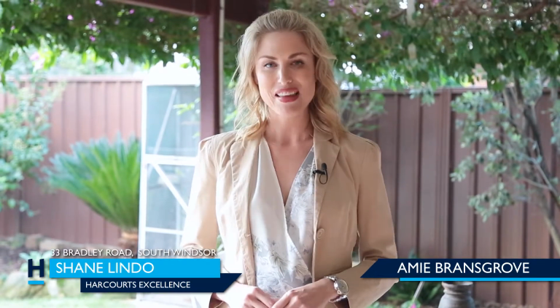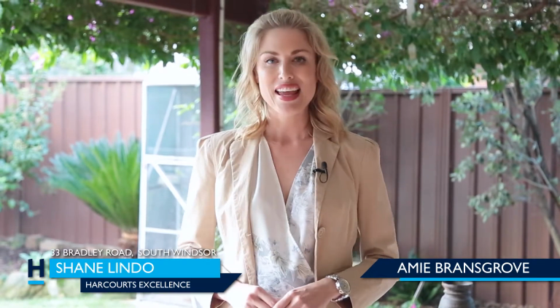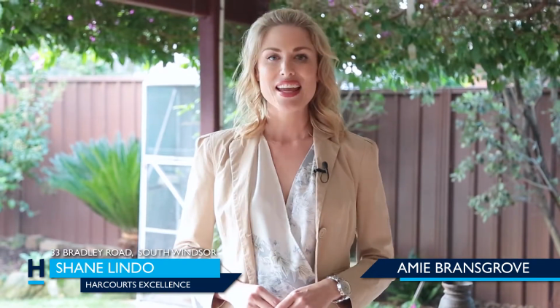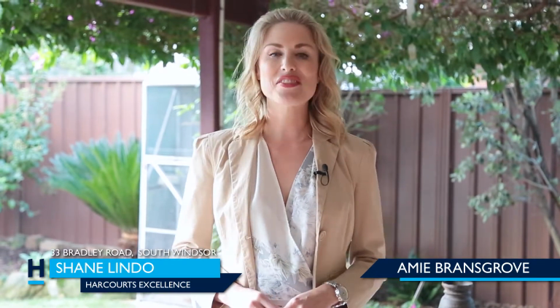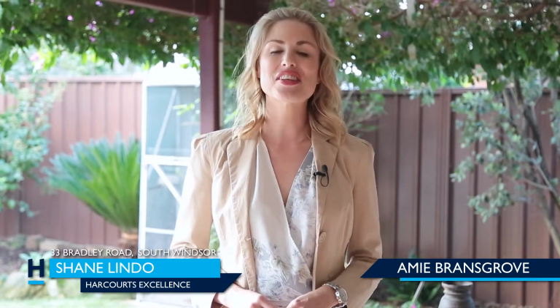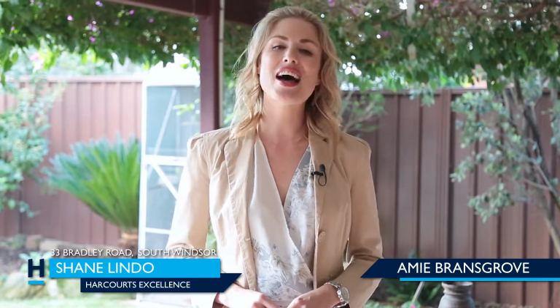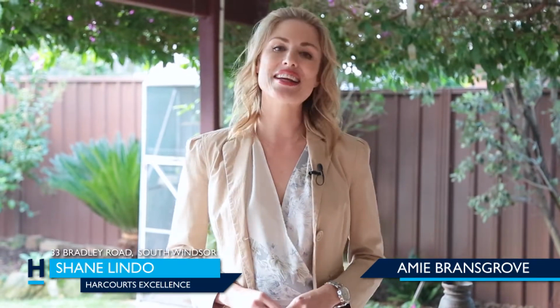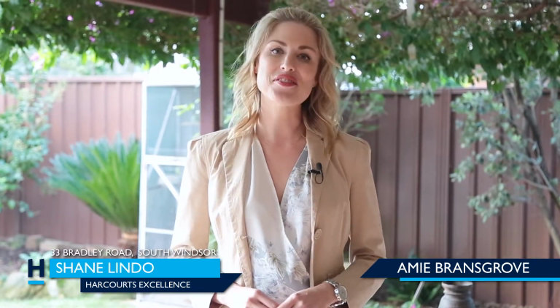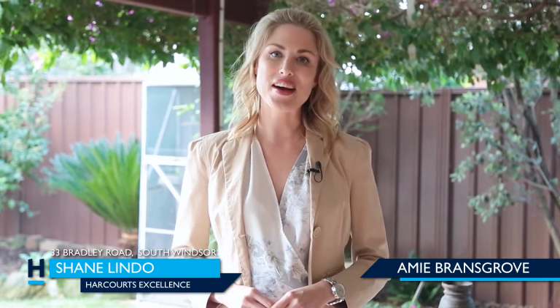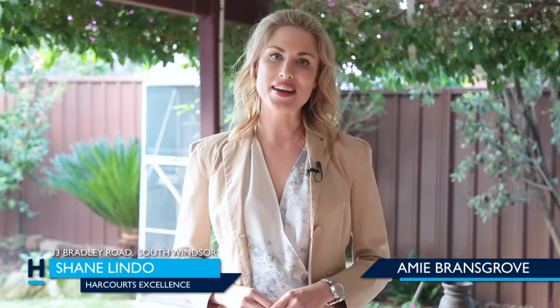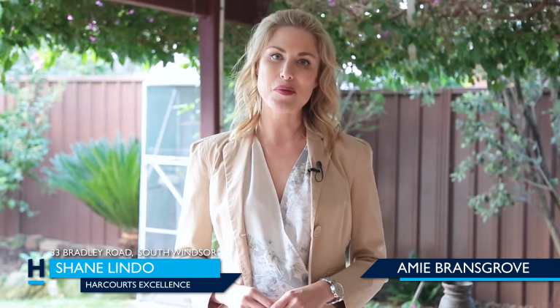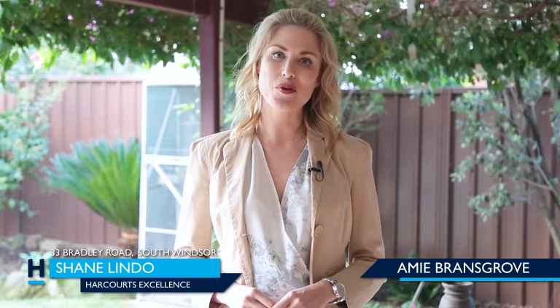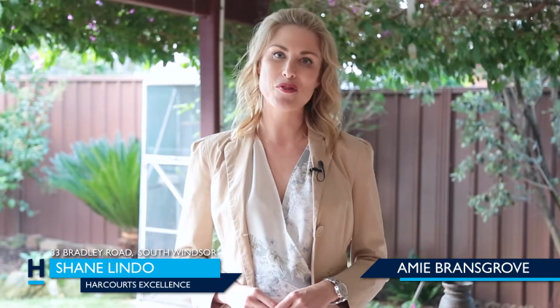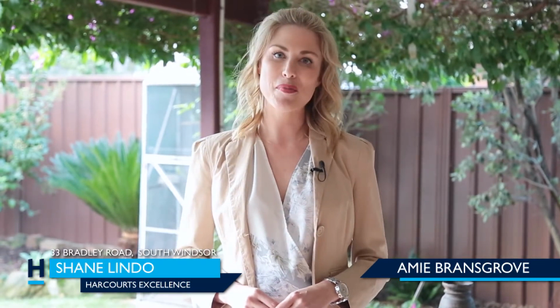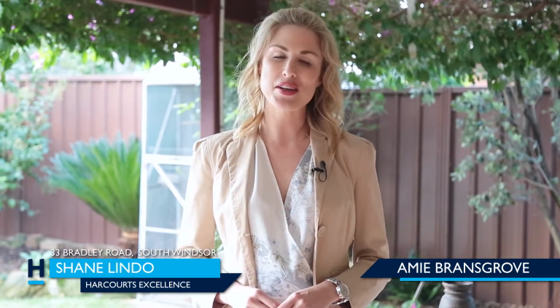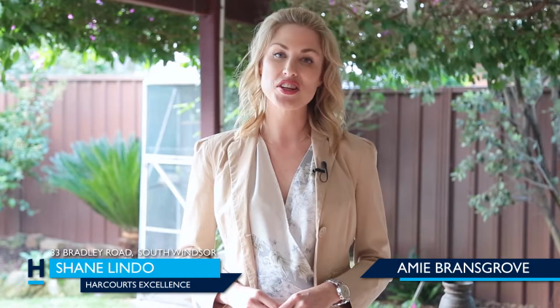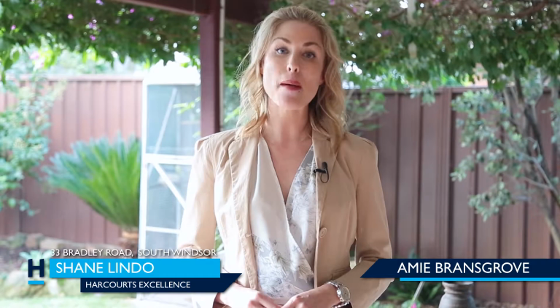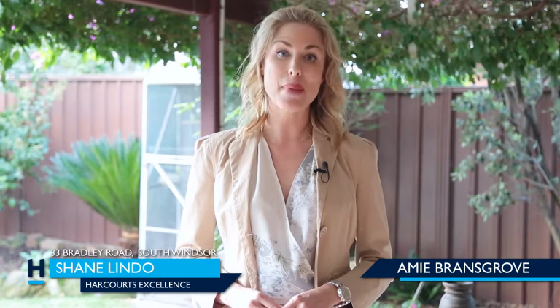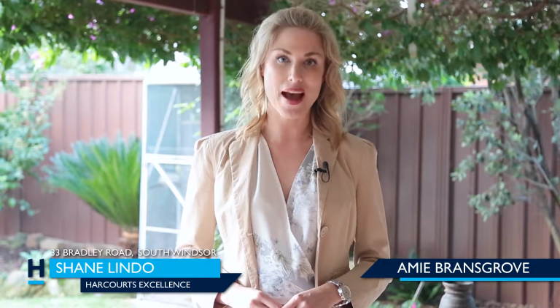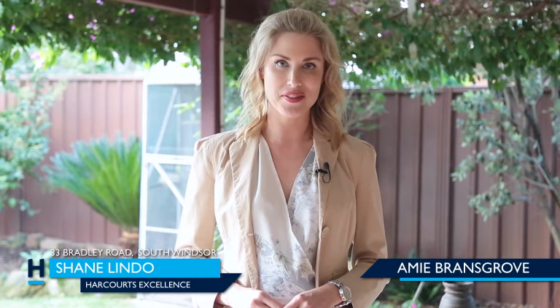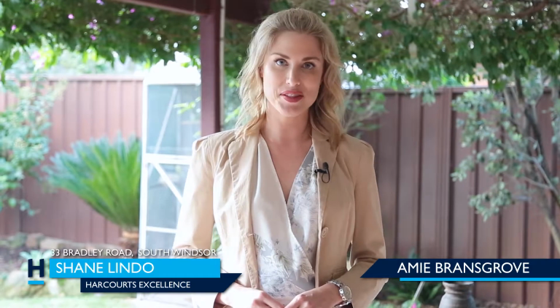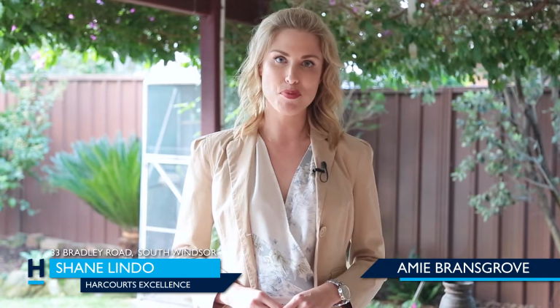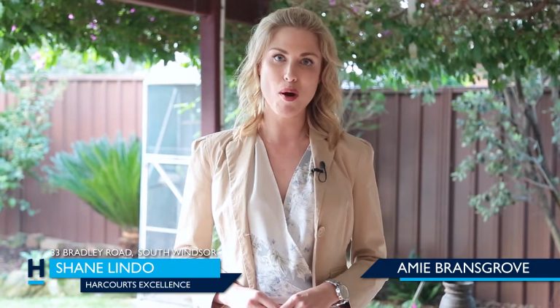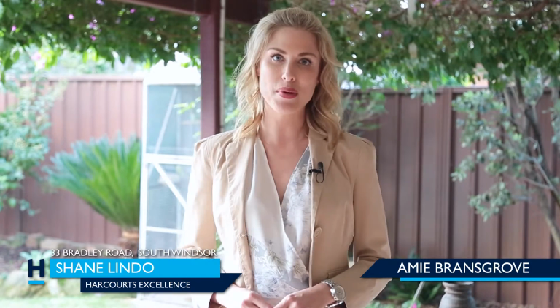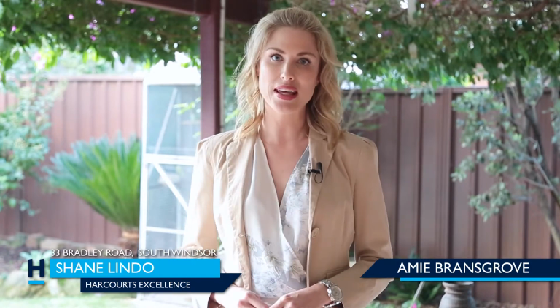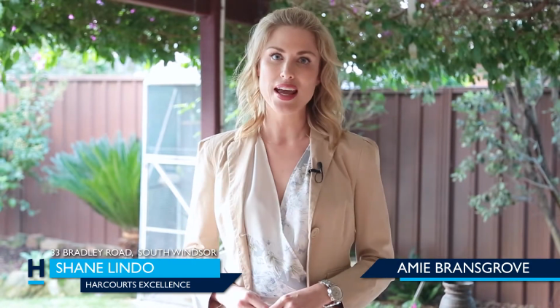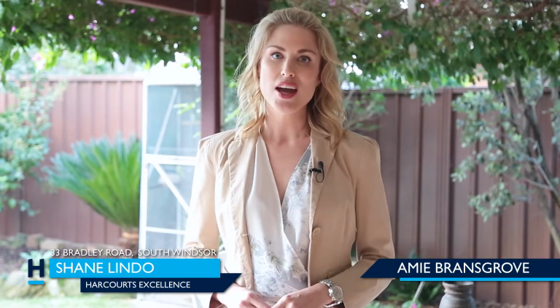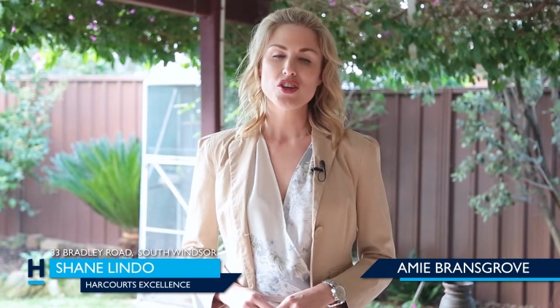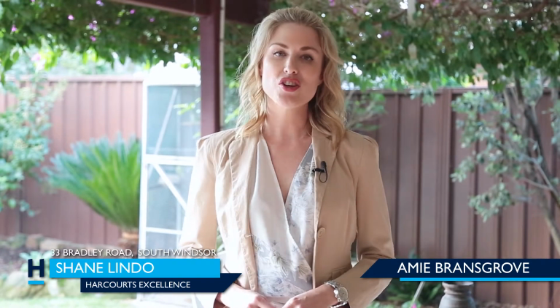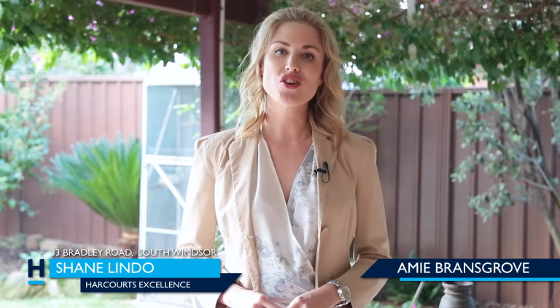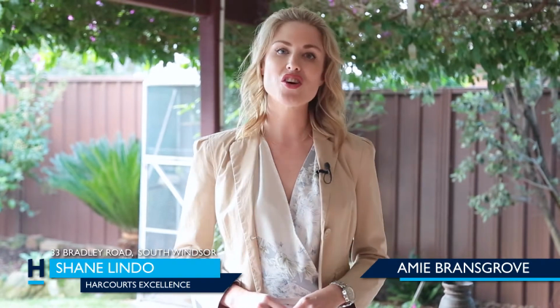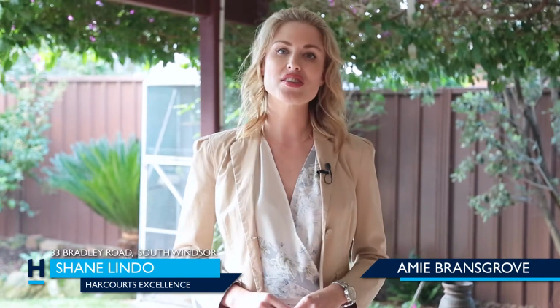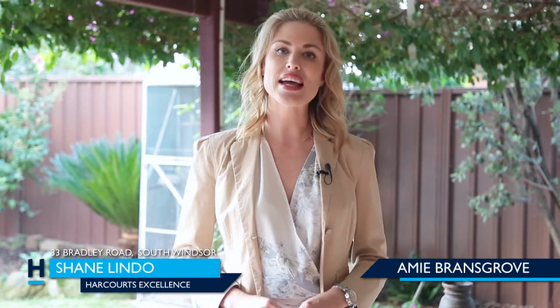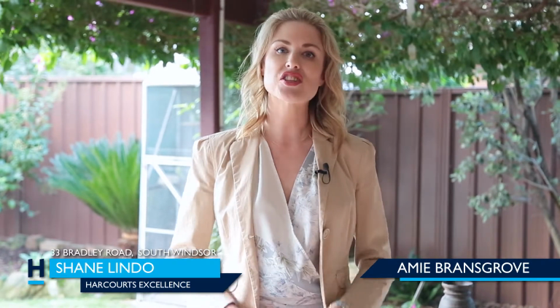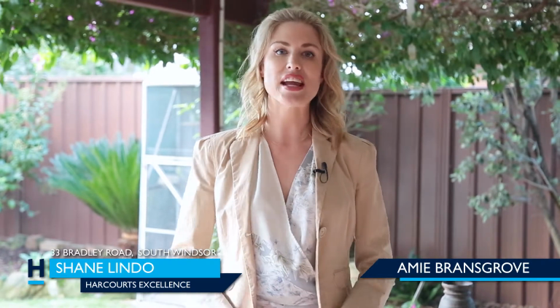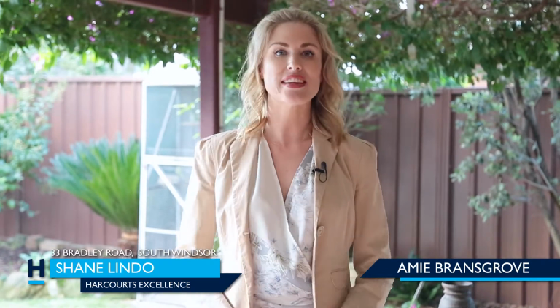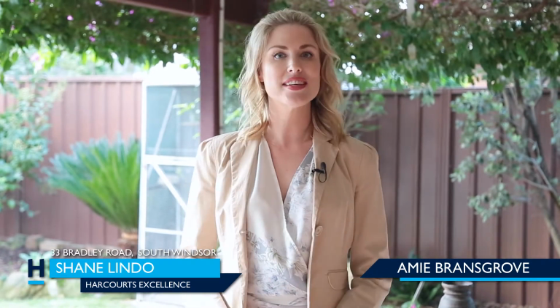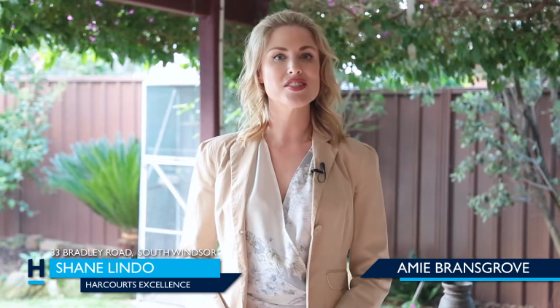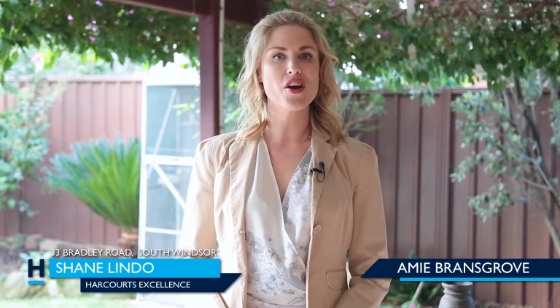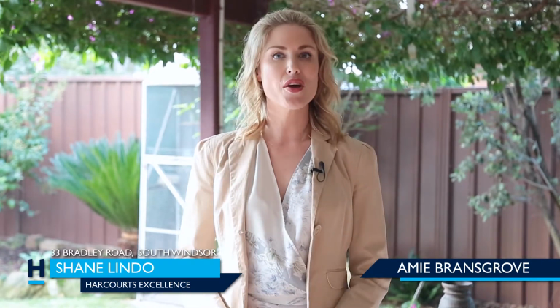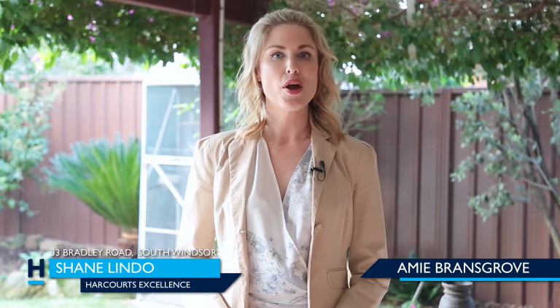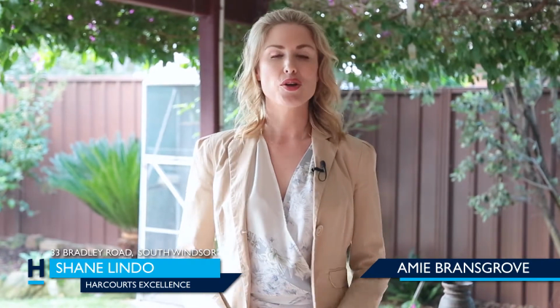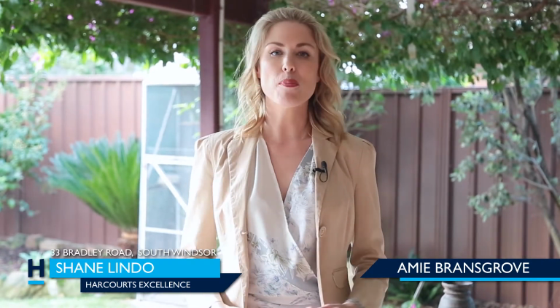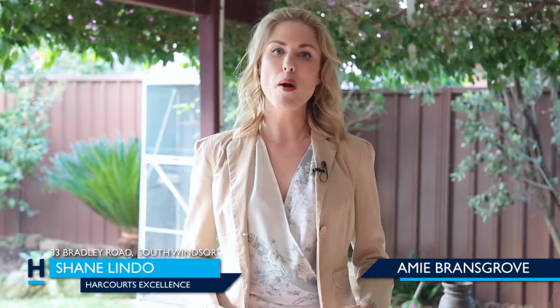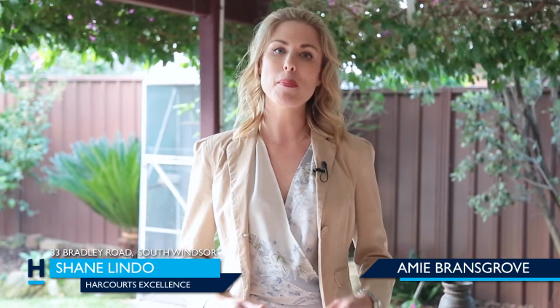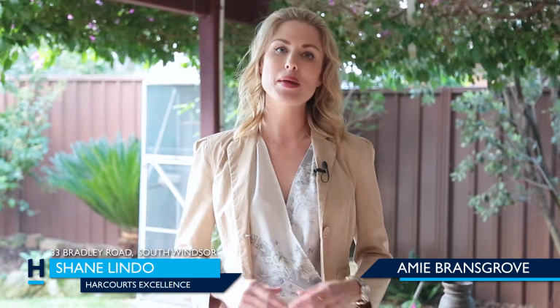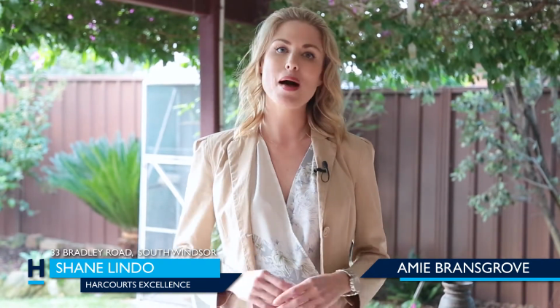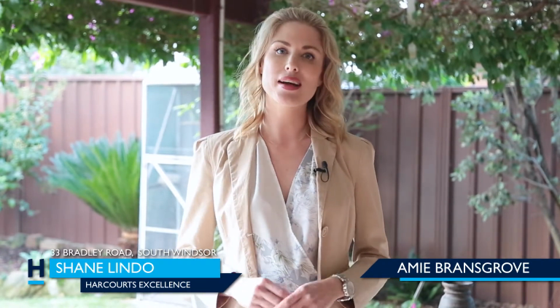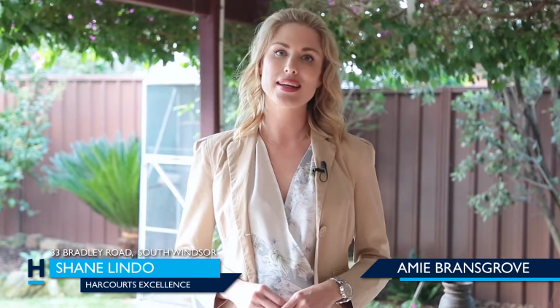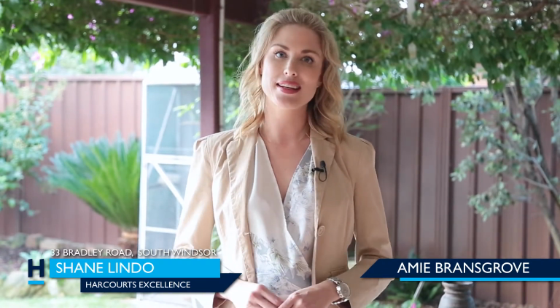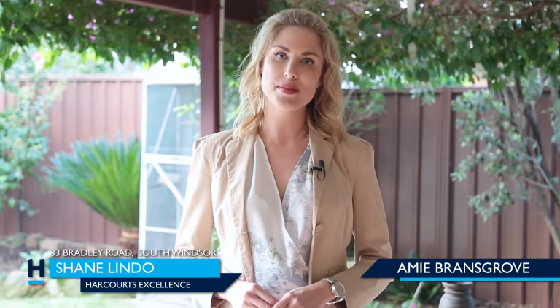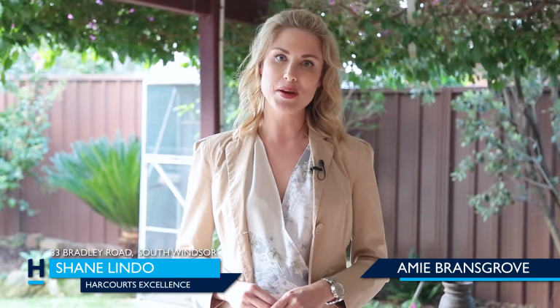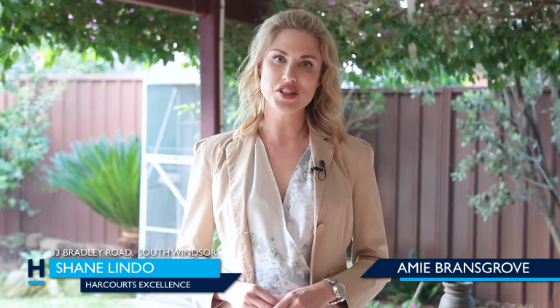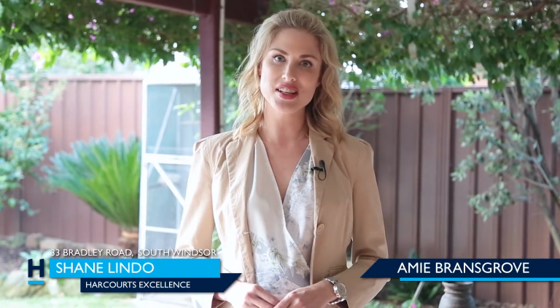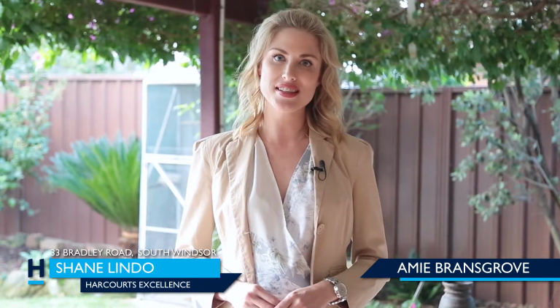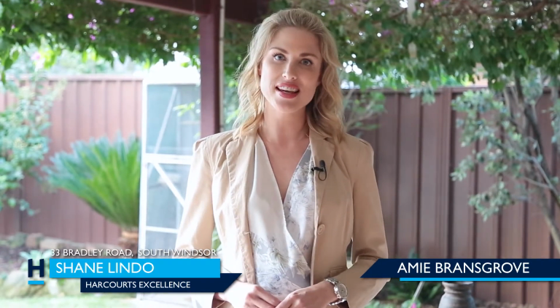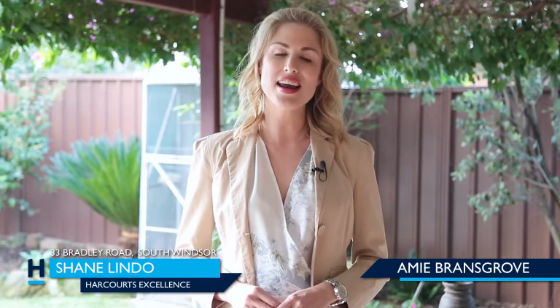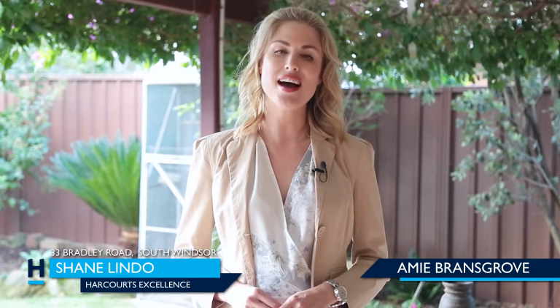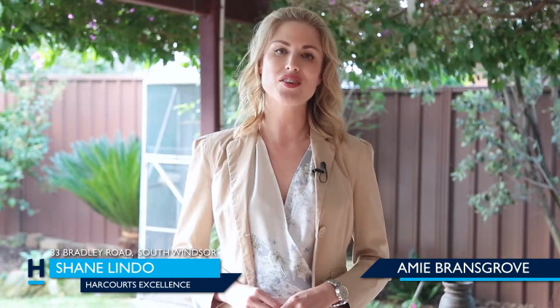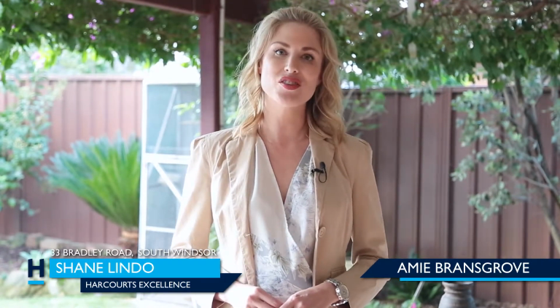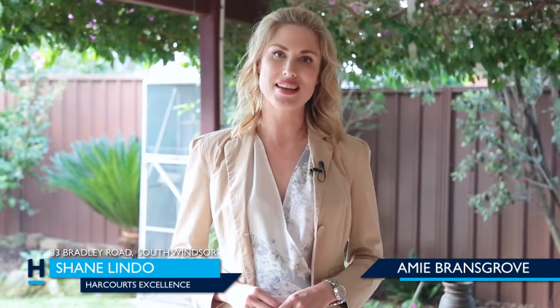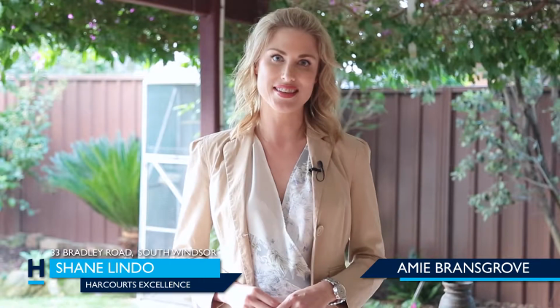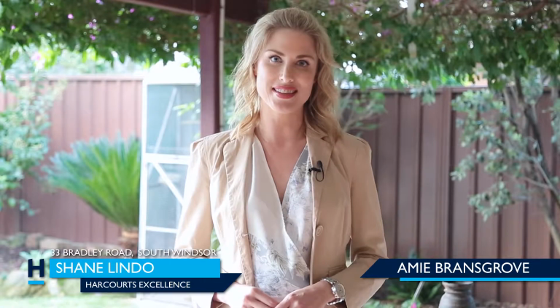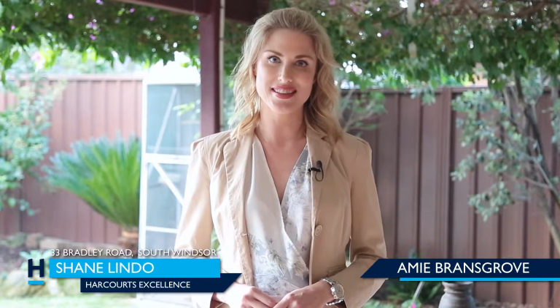If you'd like to find out more information about this property, you can contact Shane Lindo, your Property Marketing Specialist at Harcourts Excellence.